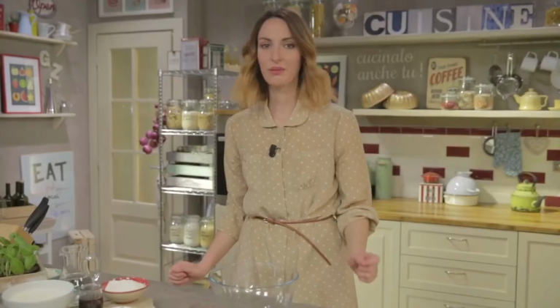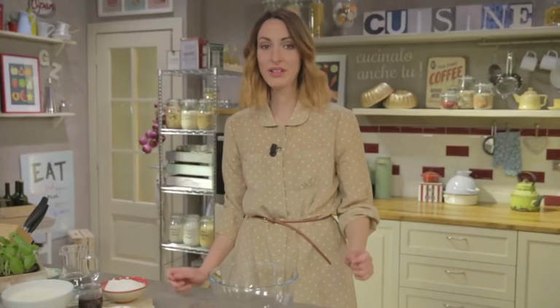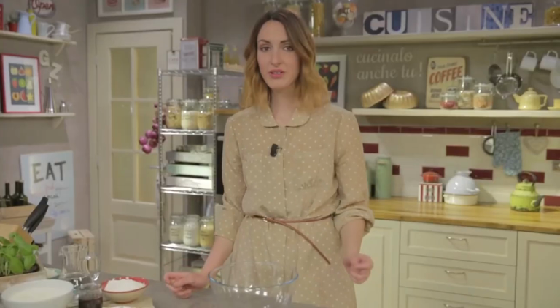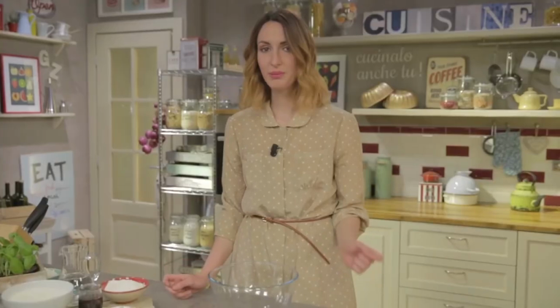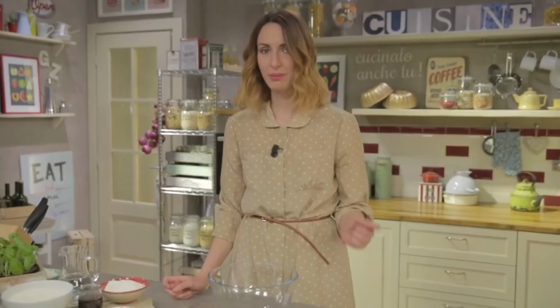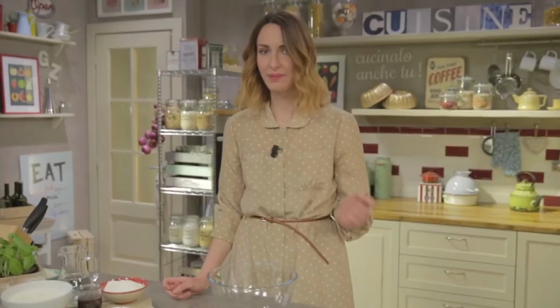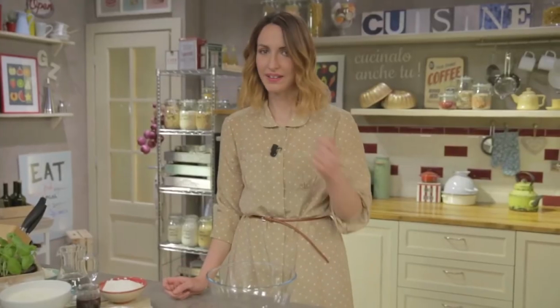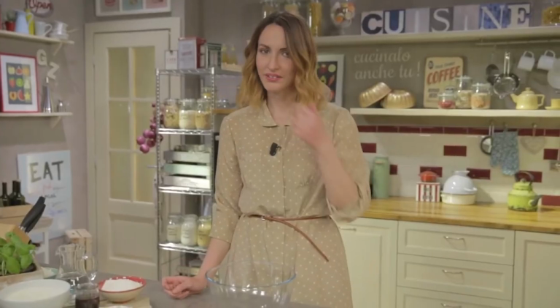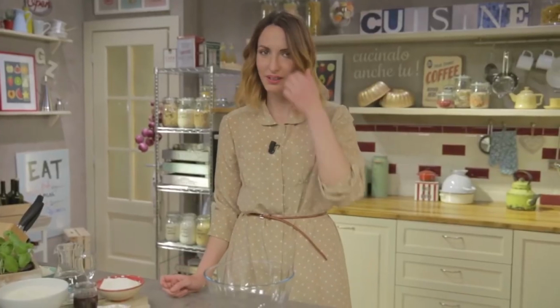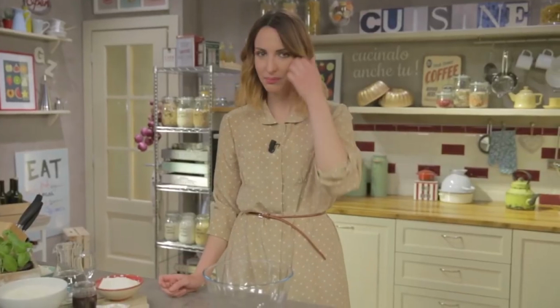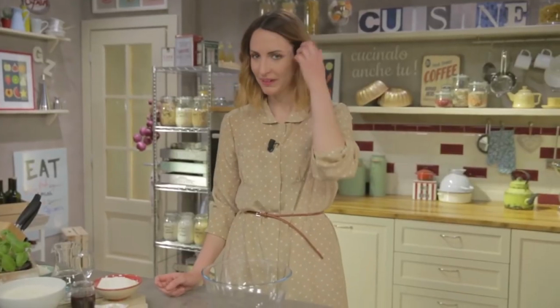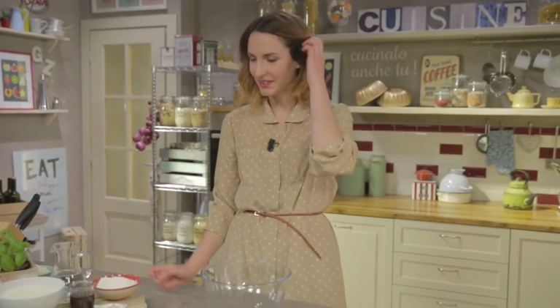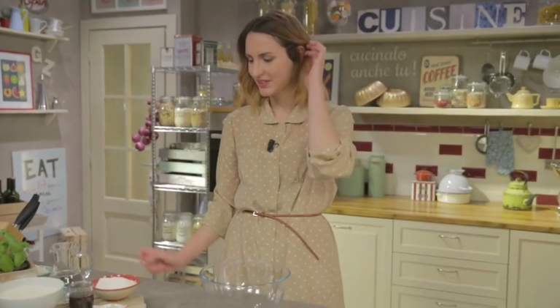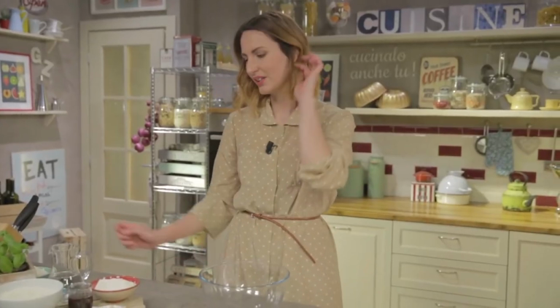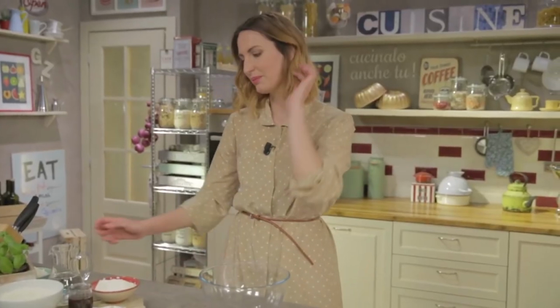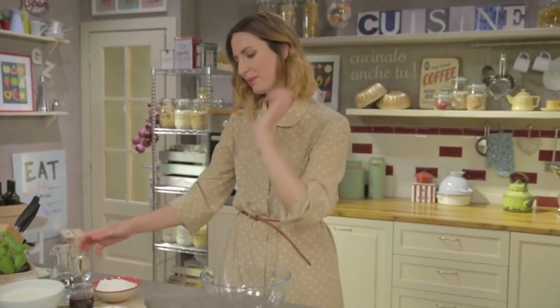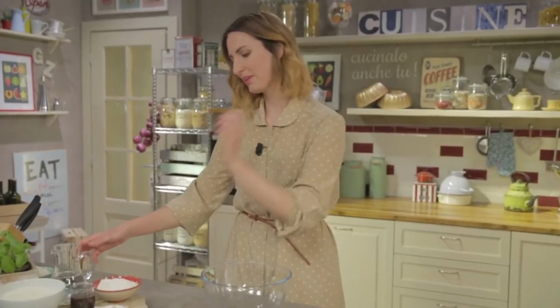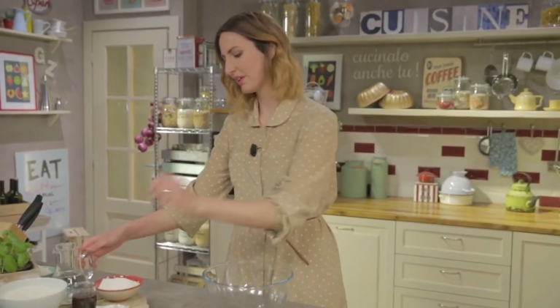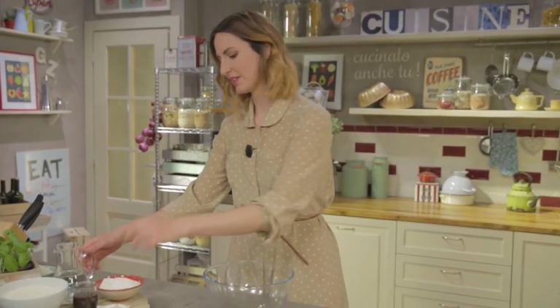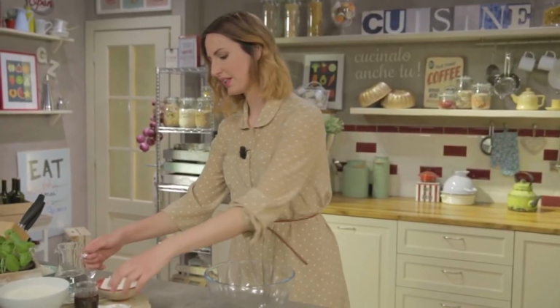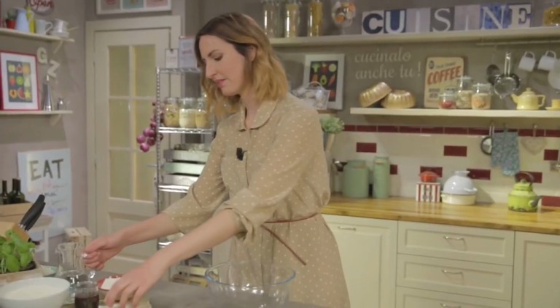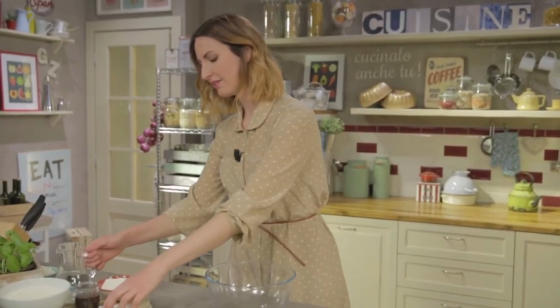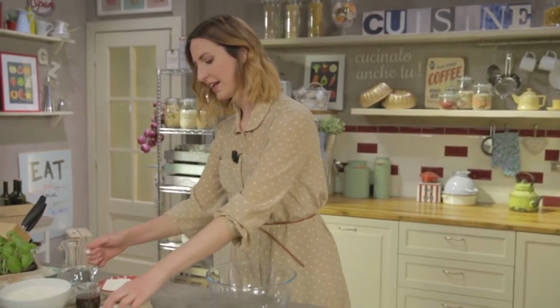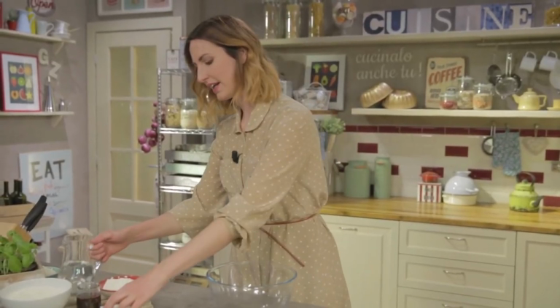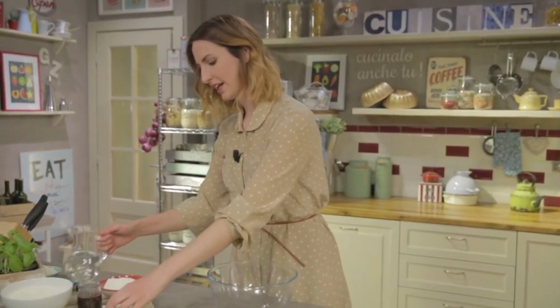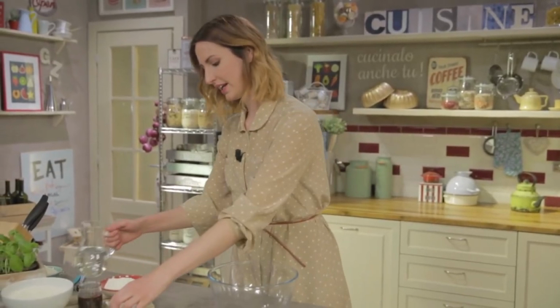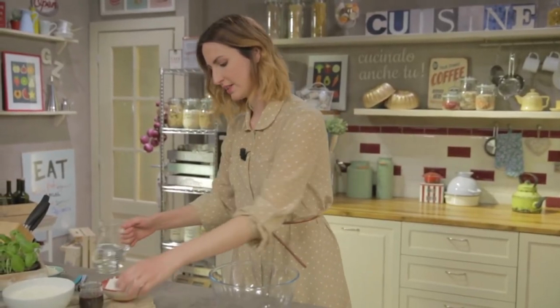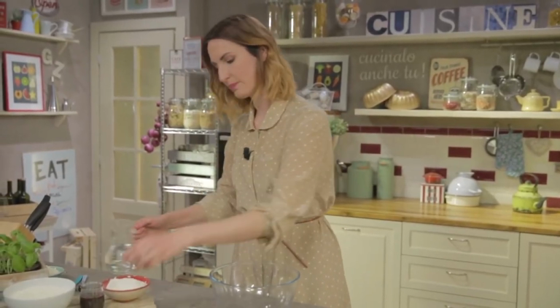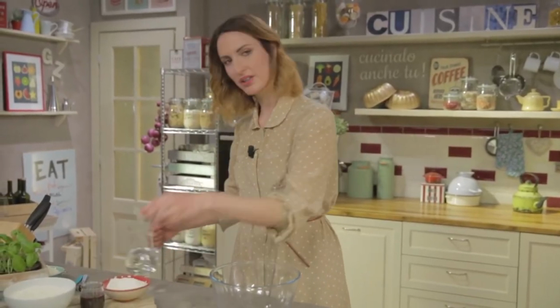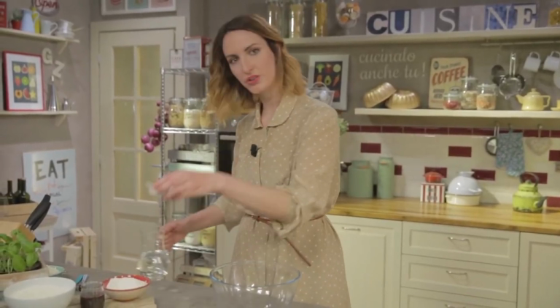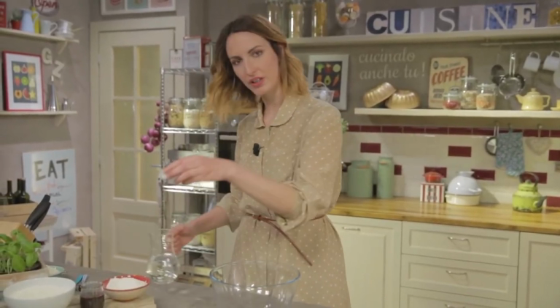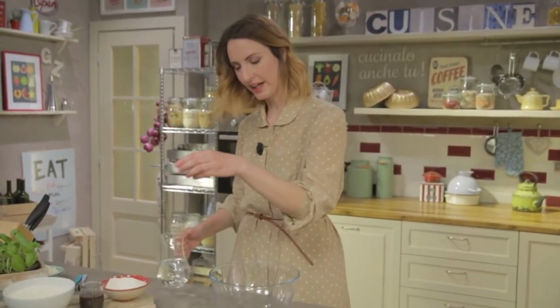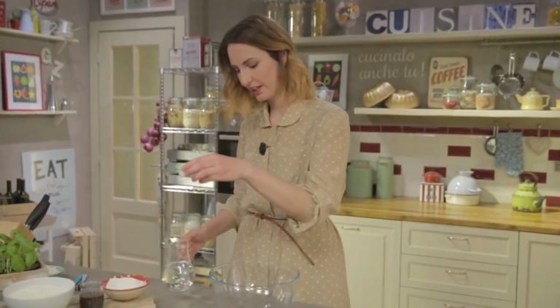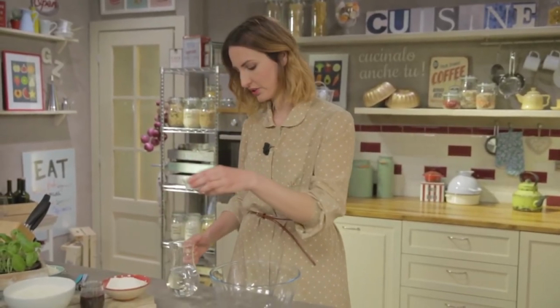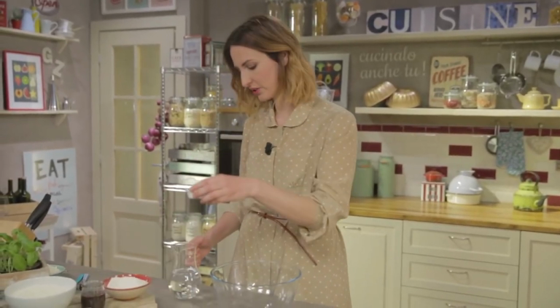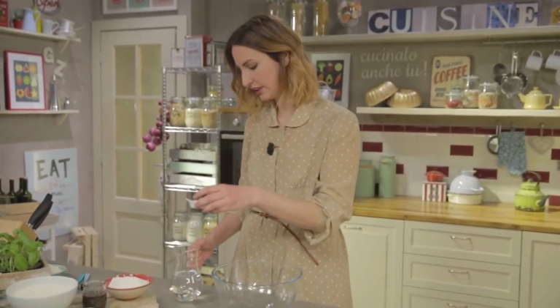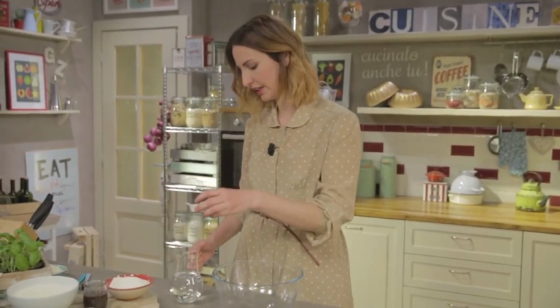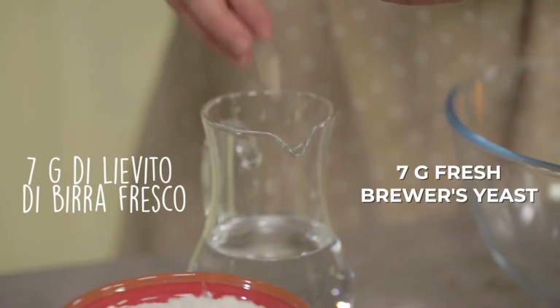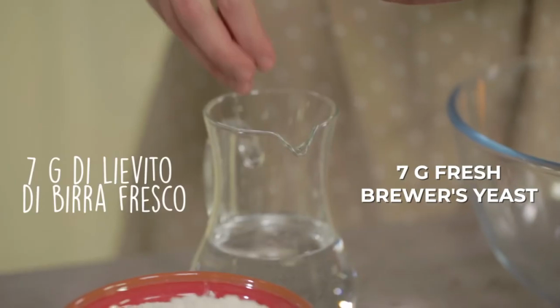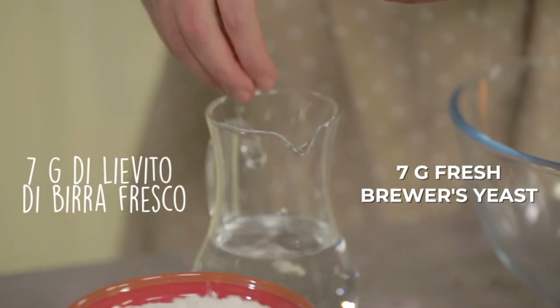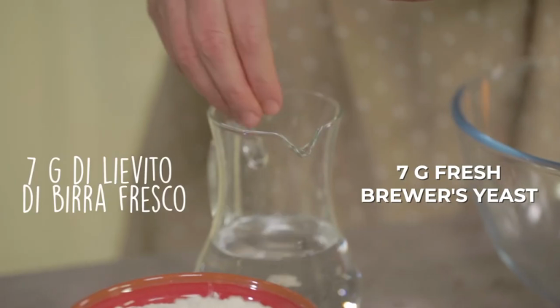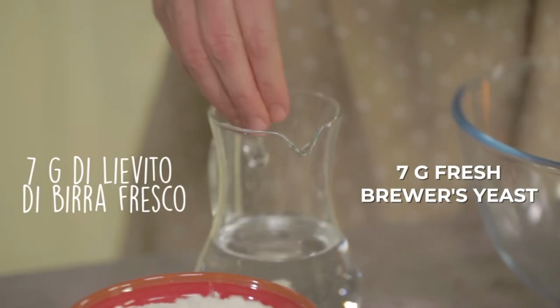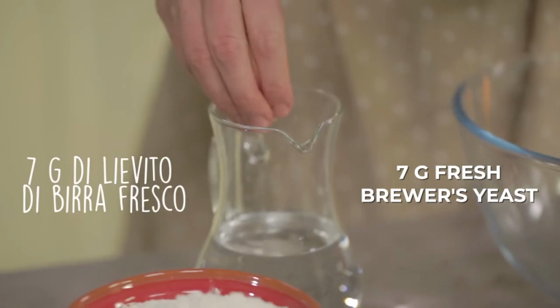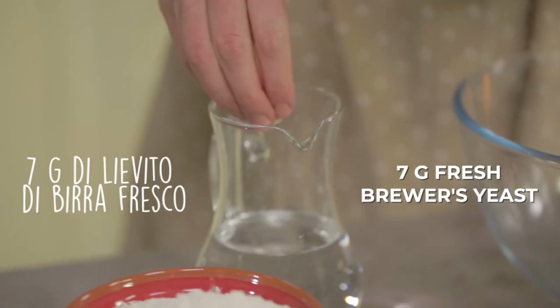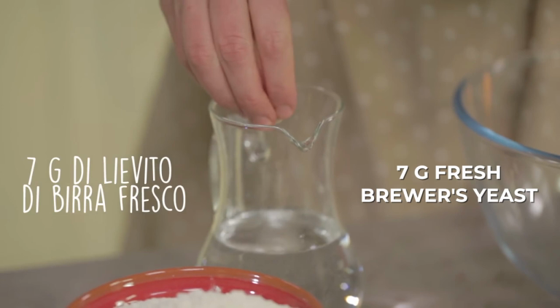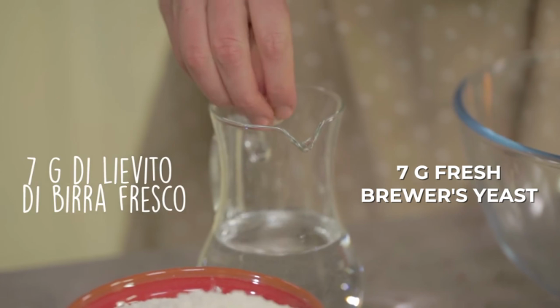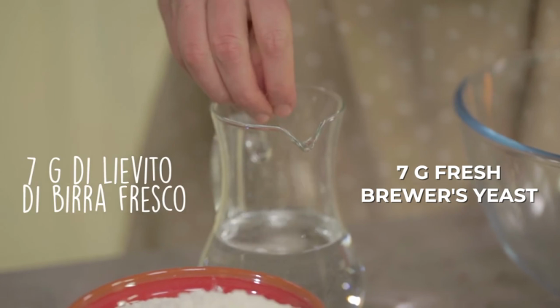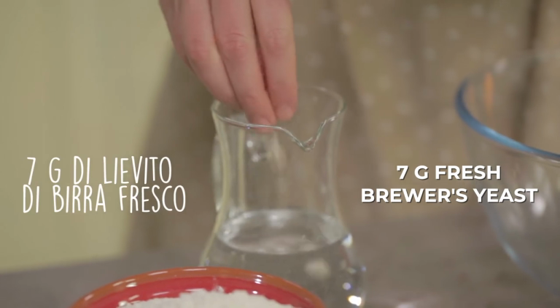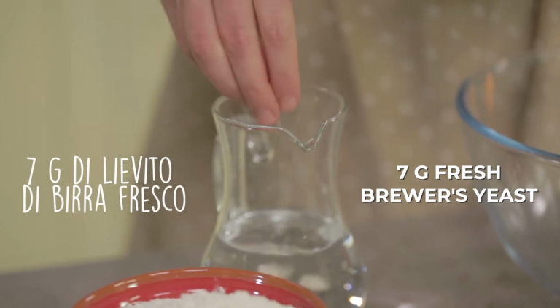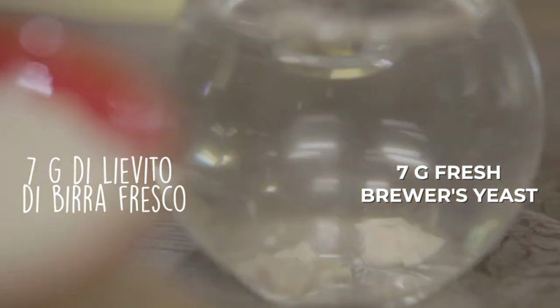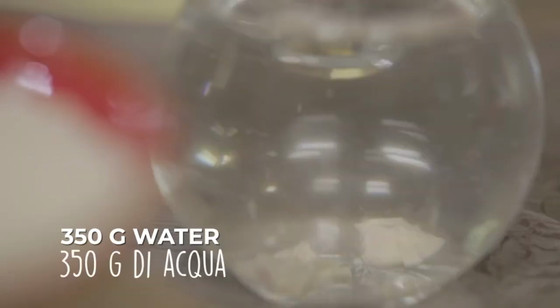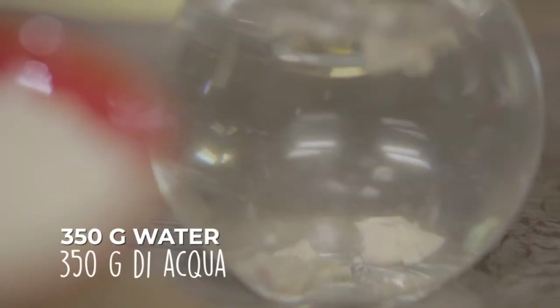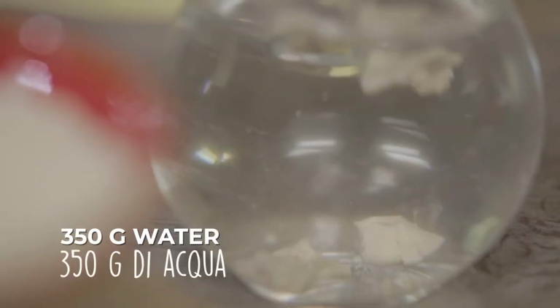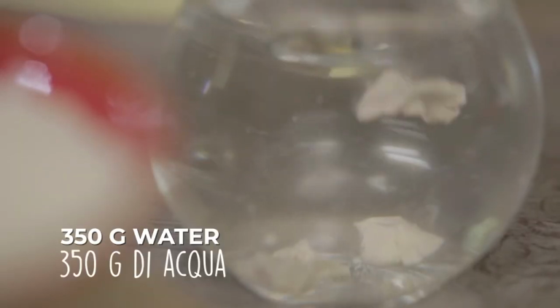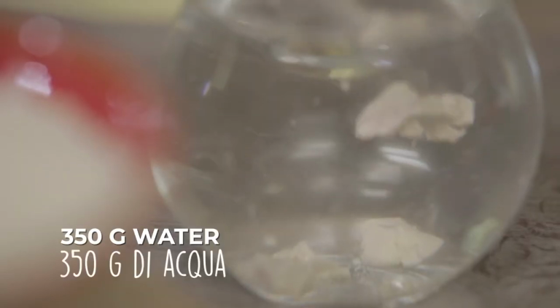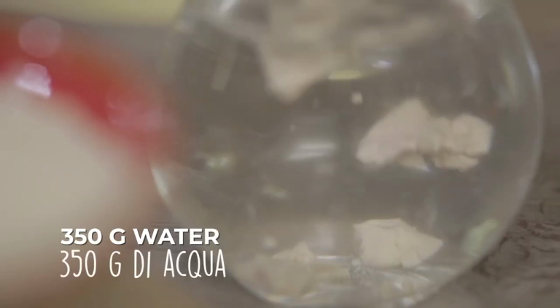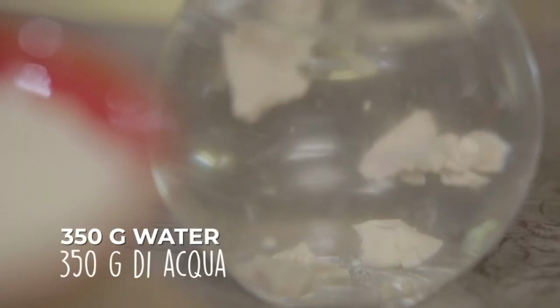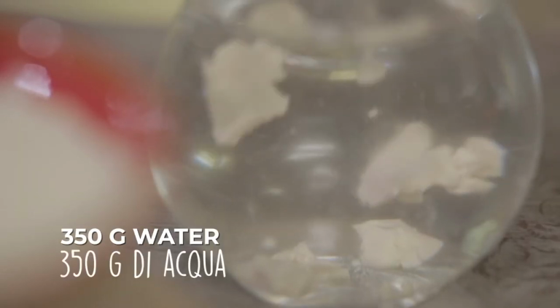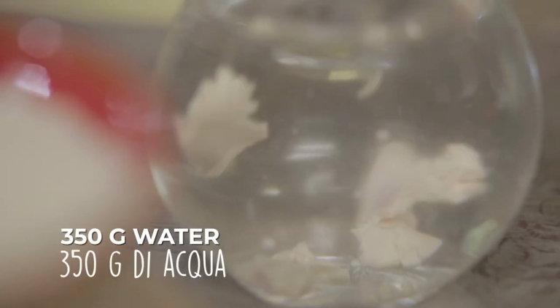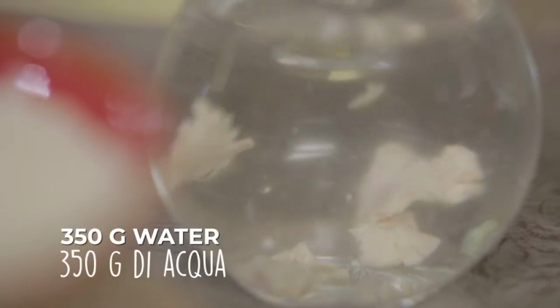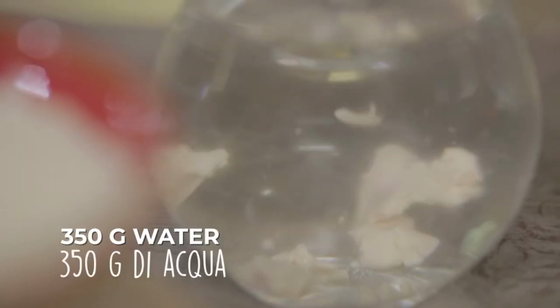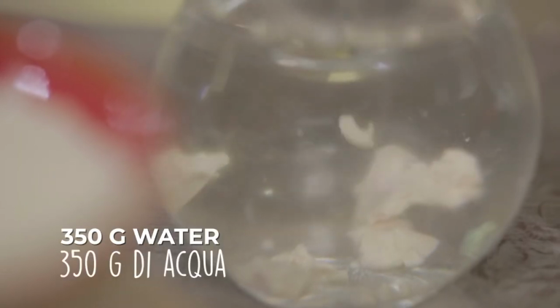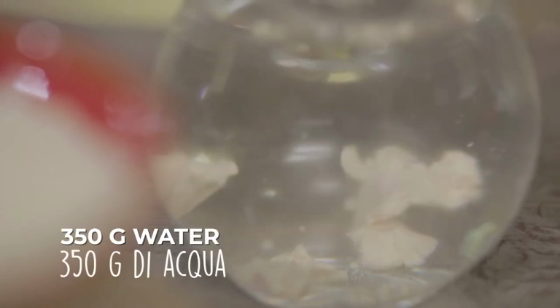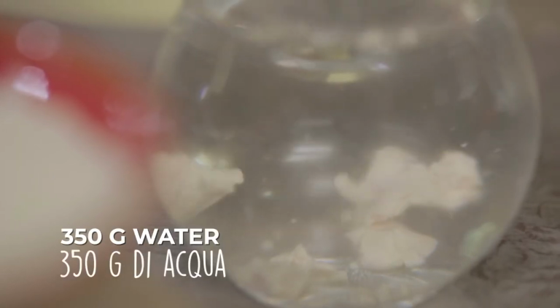I'll start preparing the dough. The first thing to do is to crumble and dissolve the fresh yeast in the water.